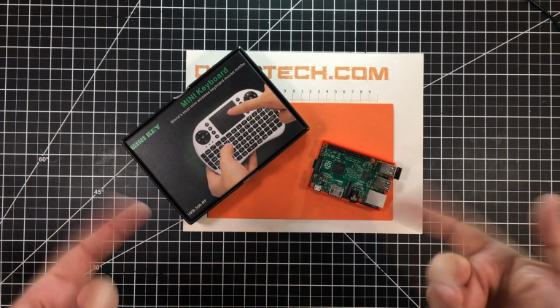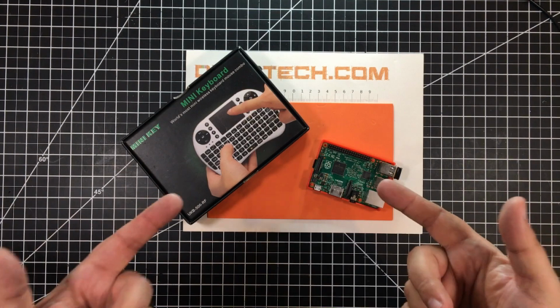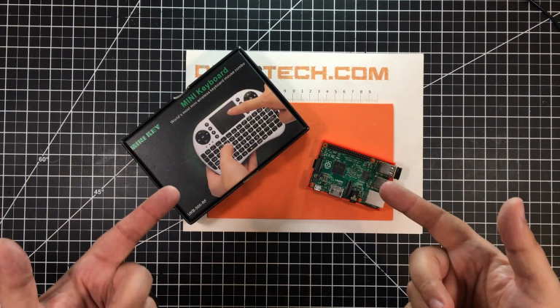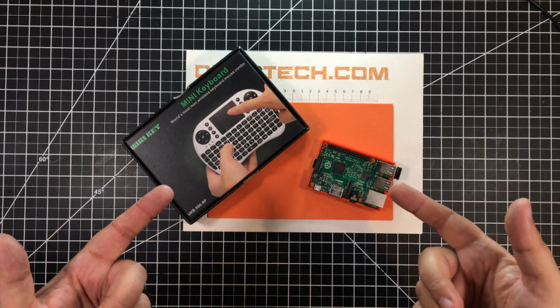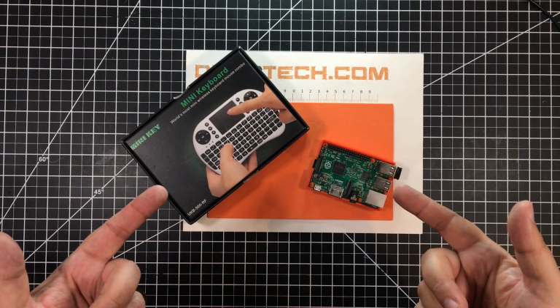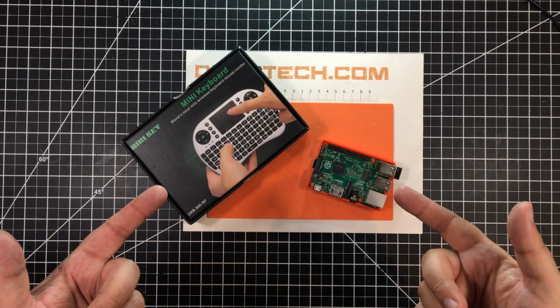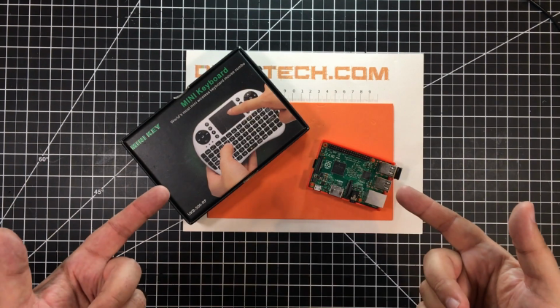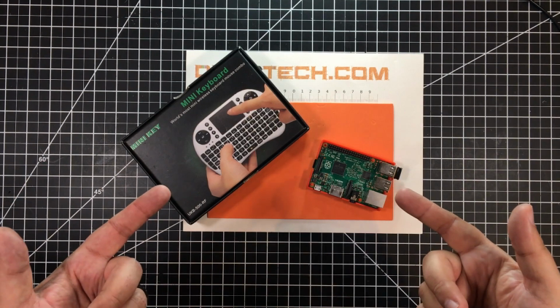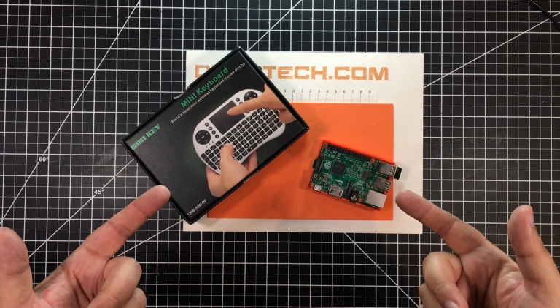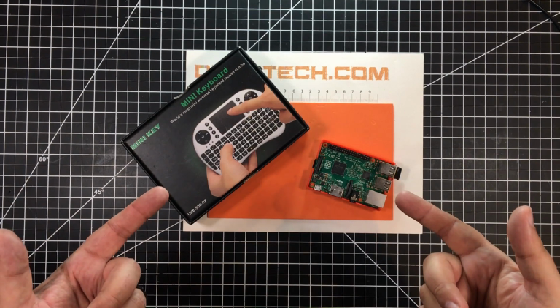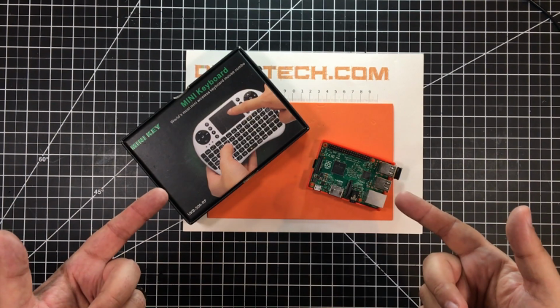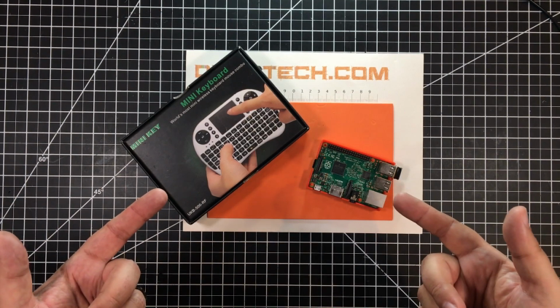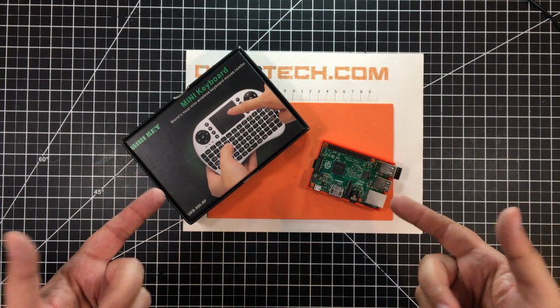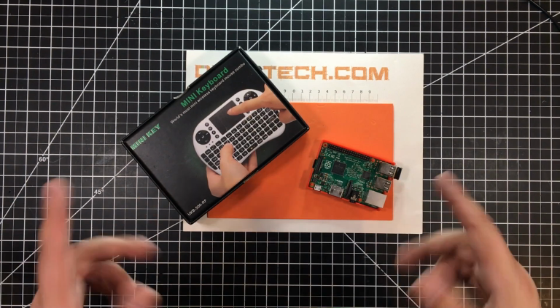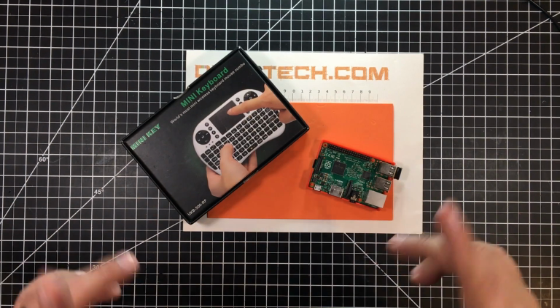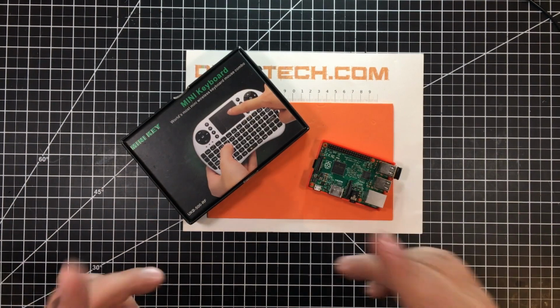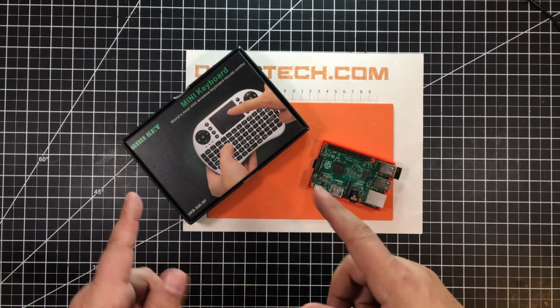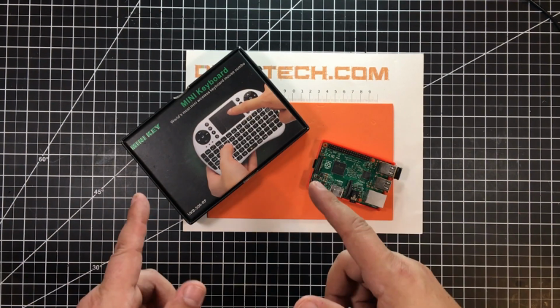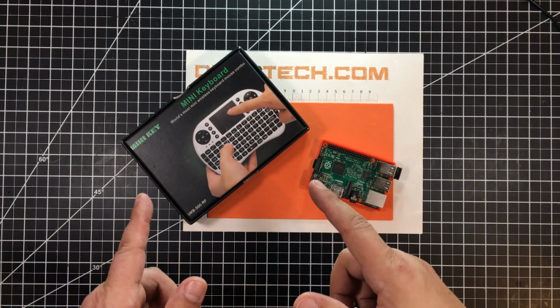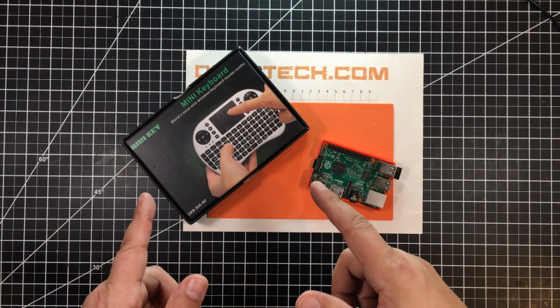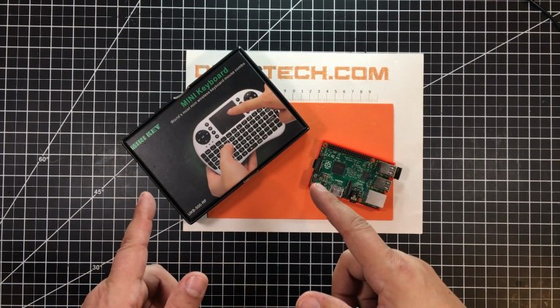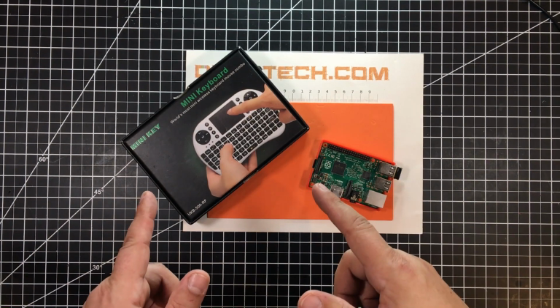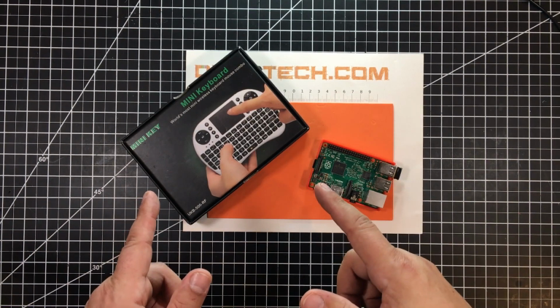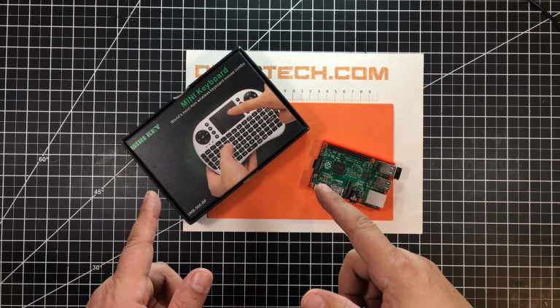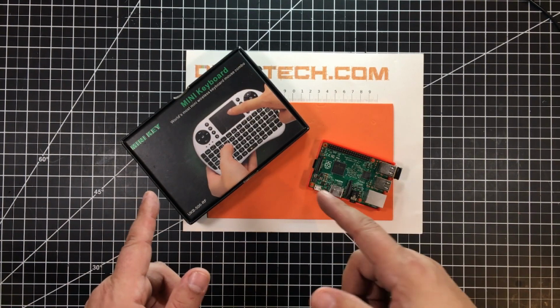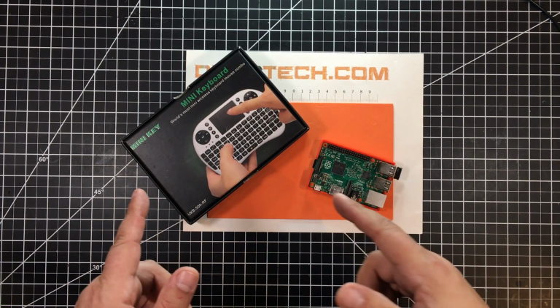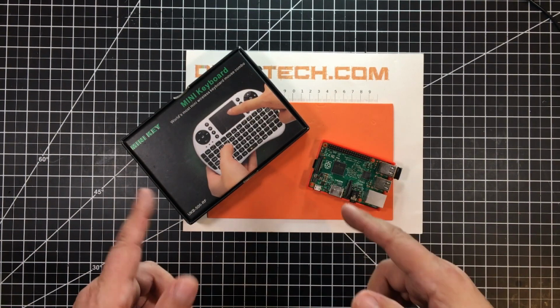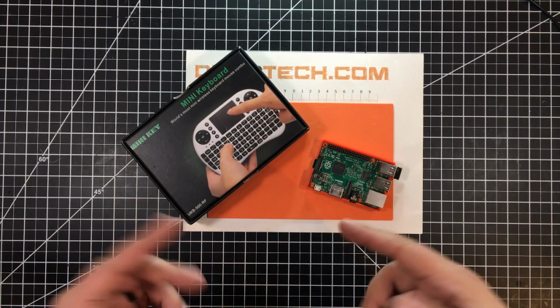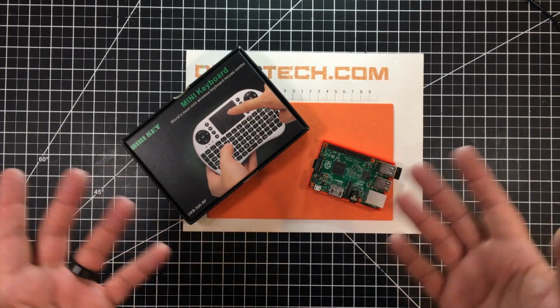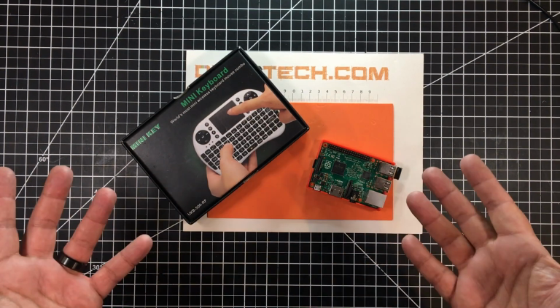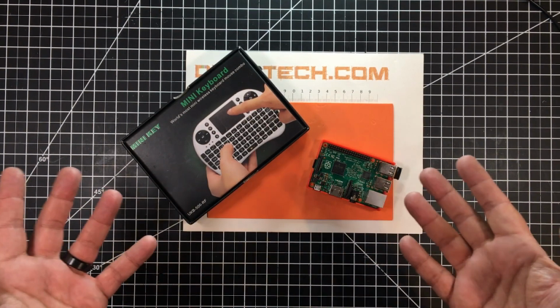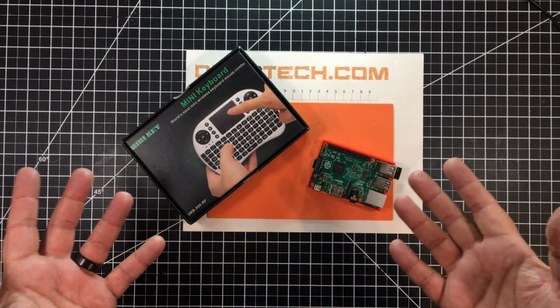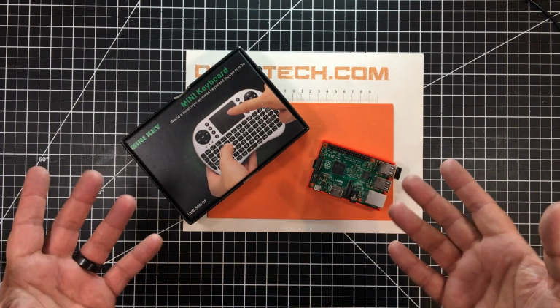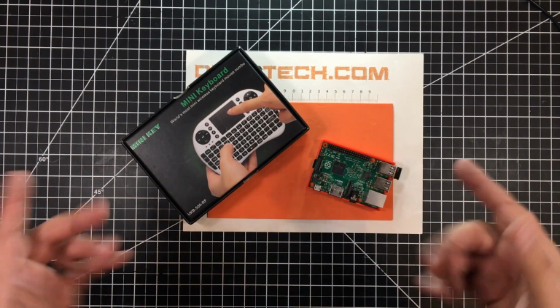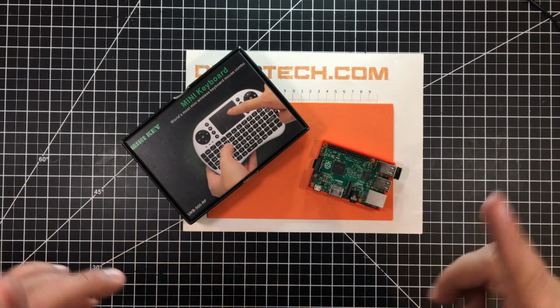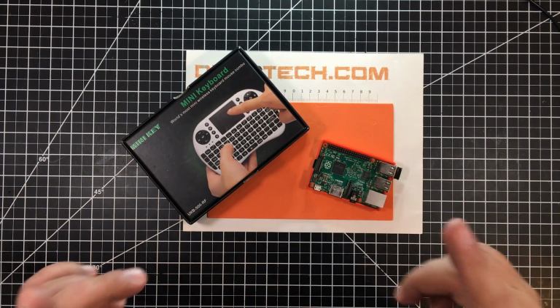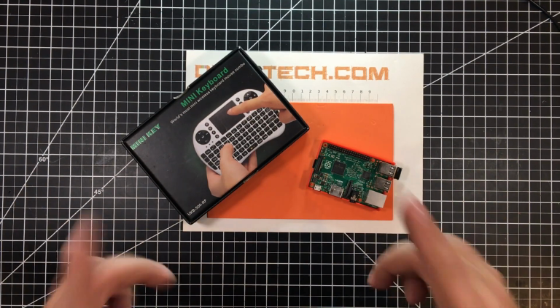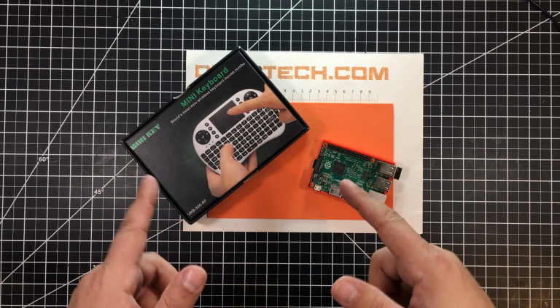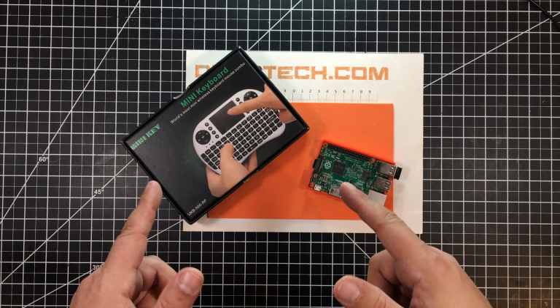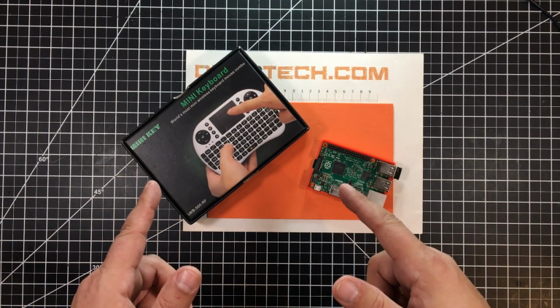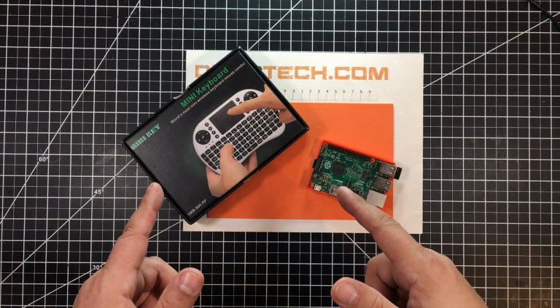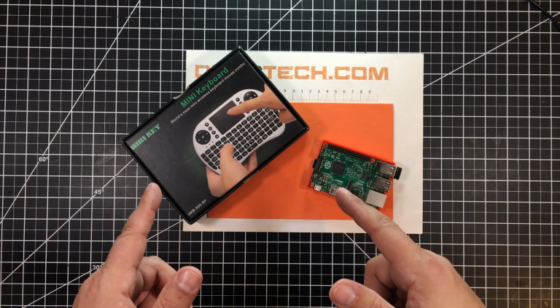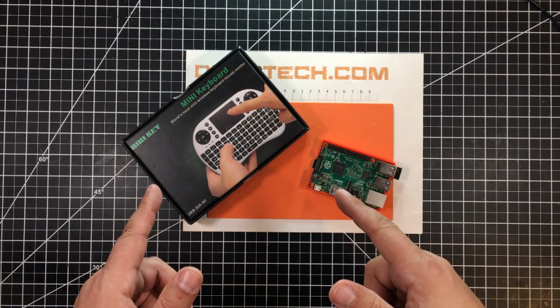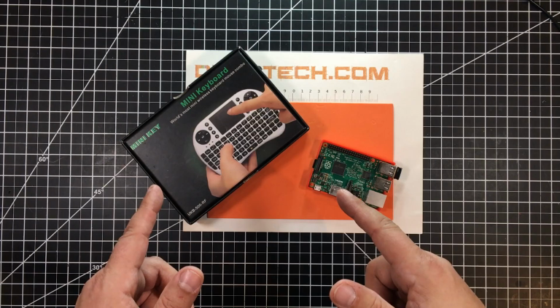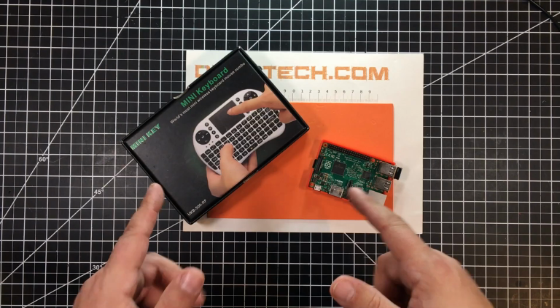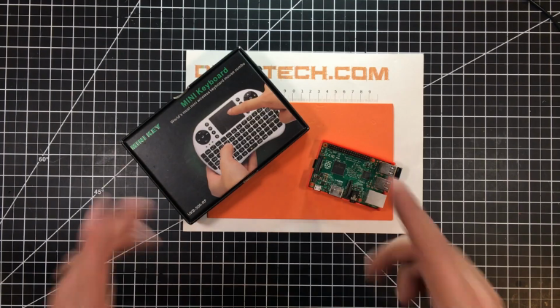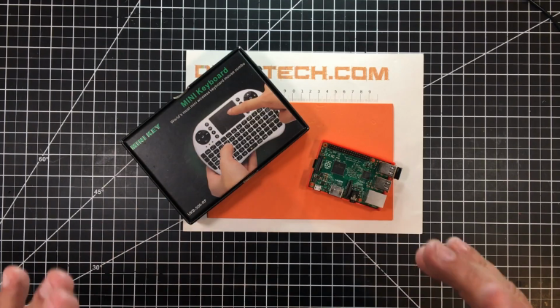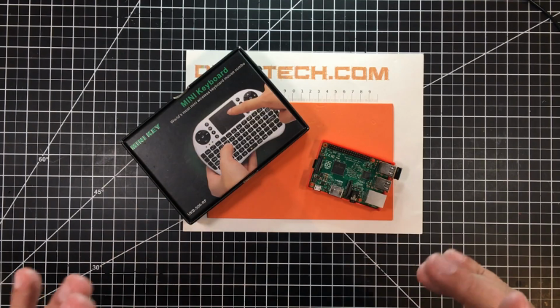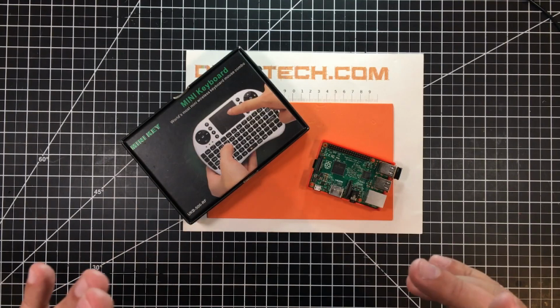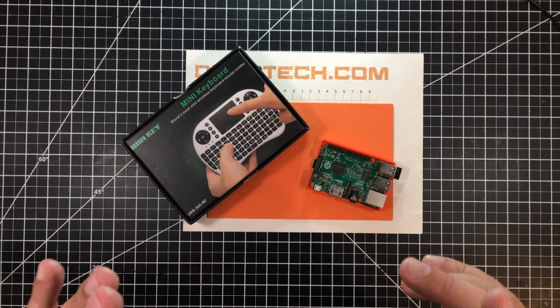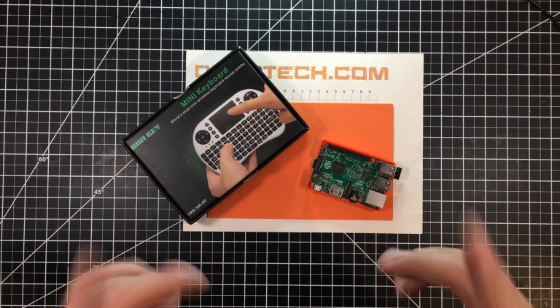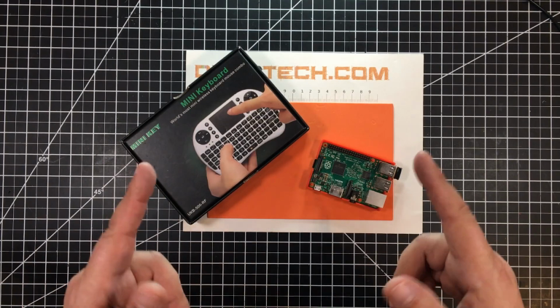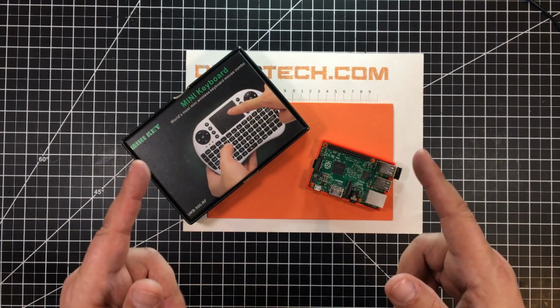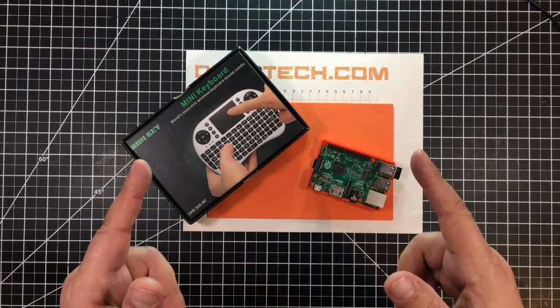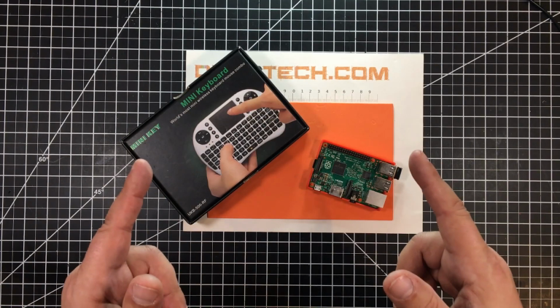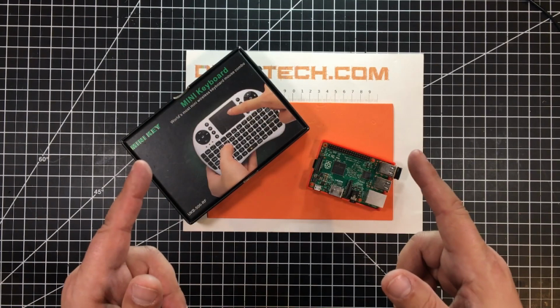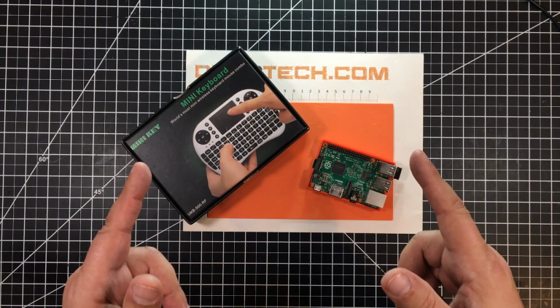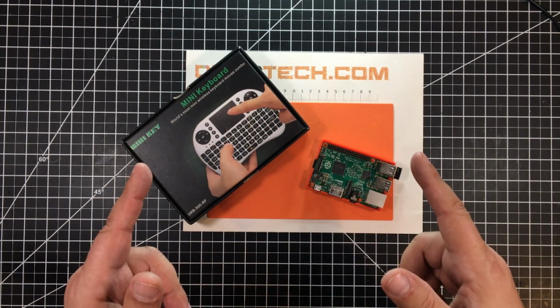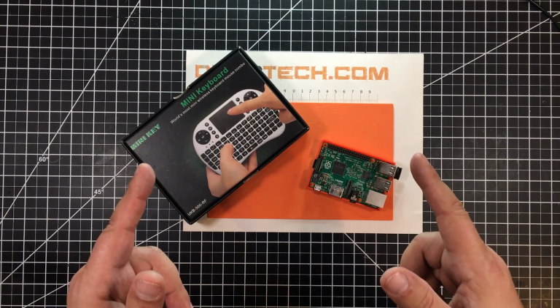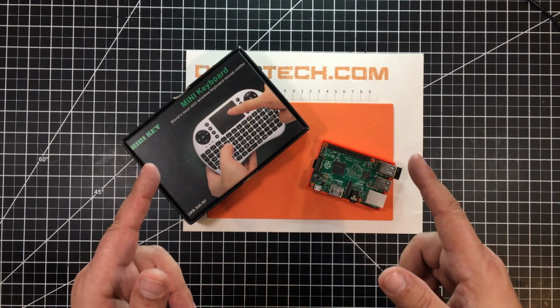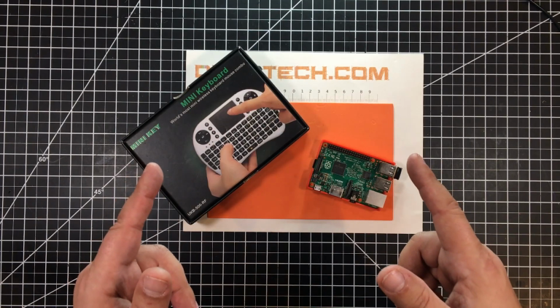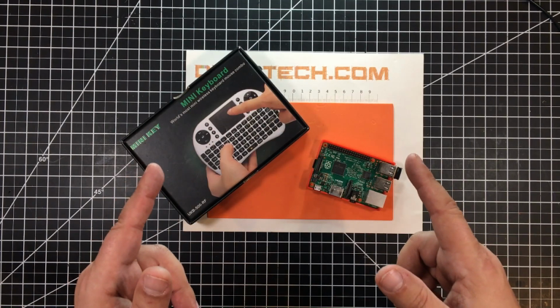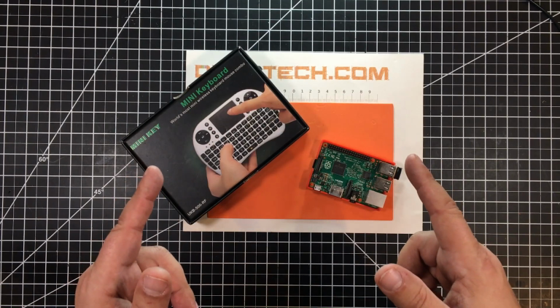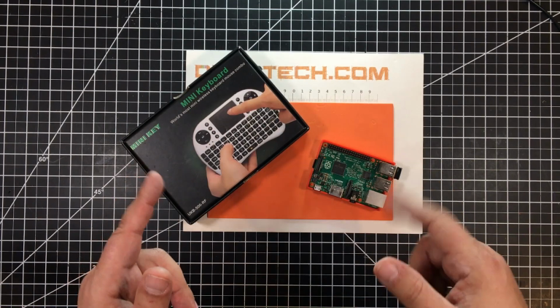Check out what I just got in the mail. This is pretty cool. What is it? I'll explain when we jump into it. Let's go.